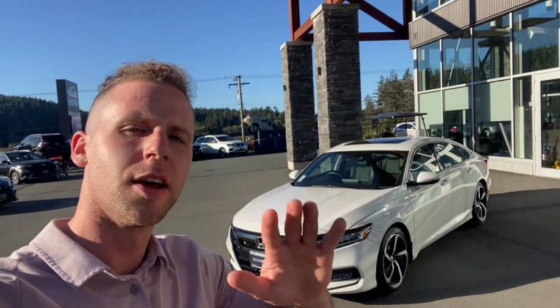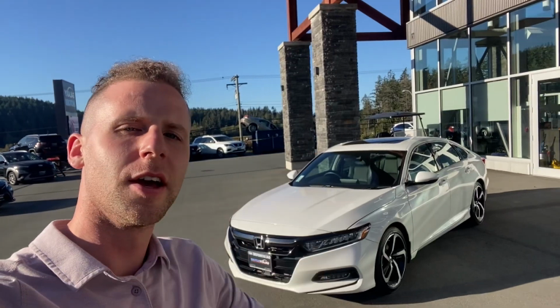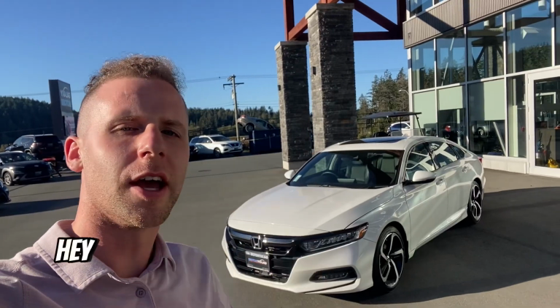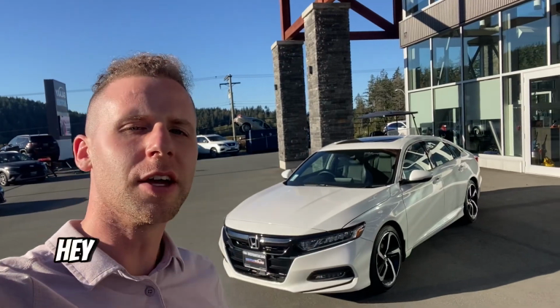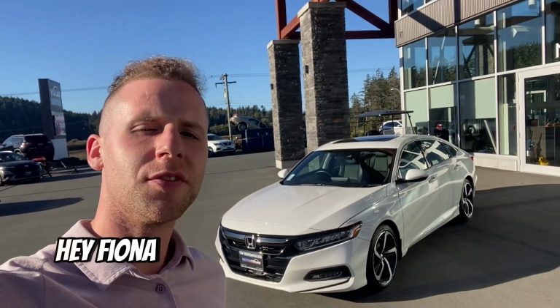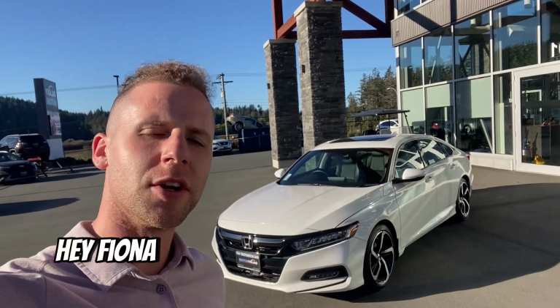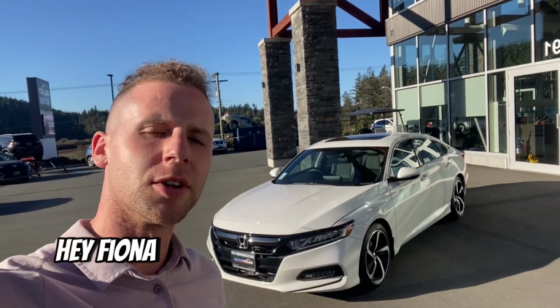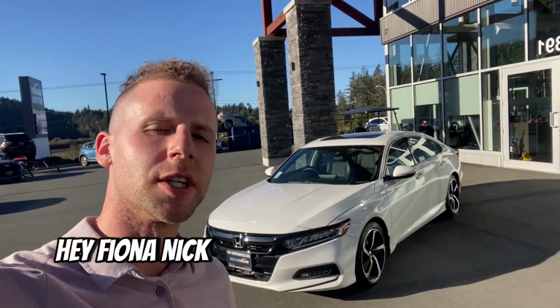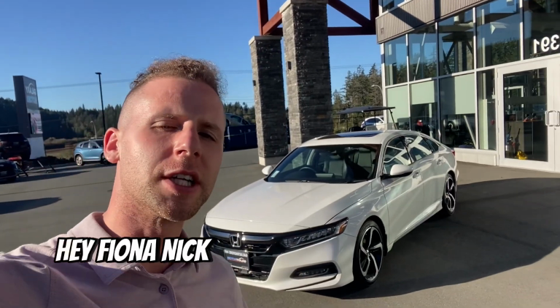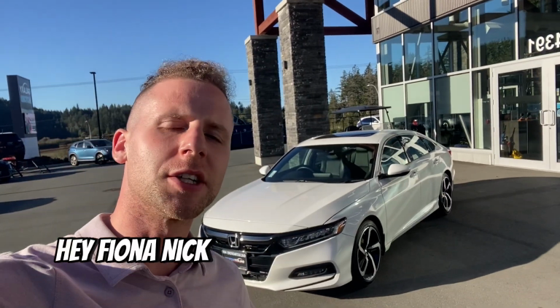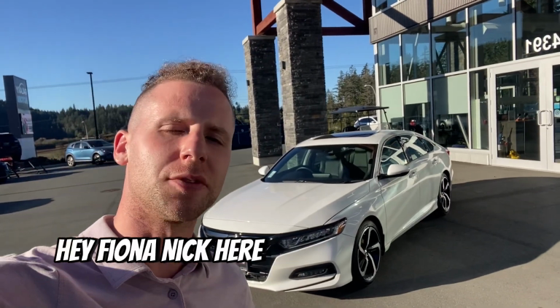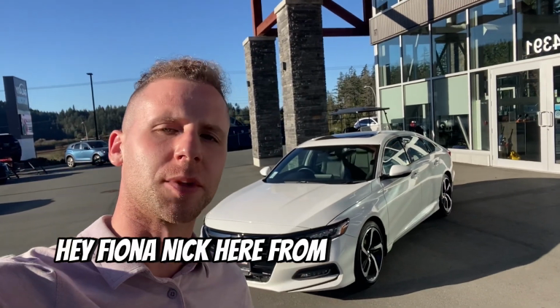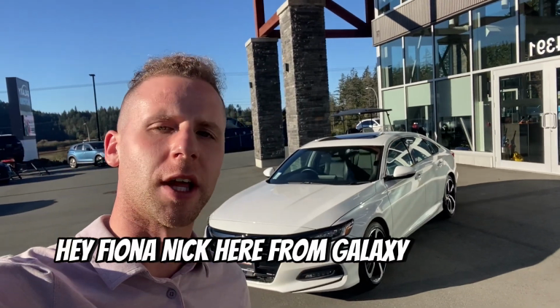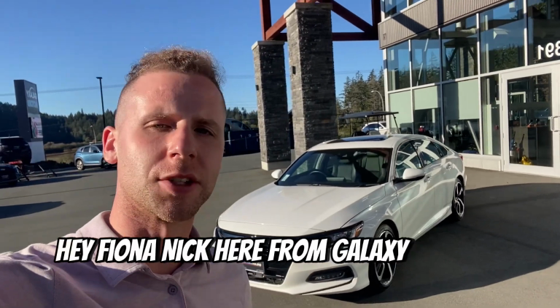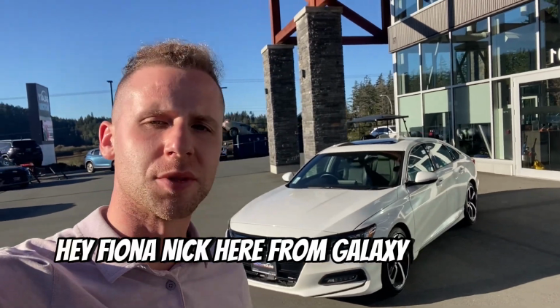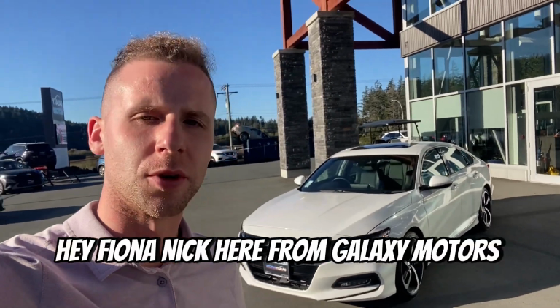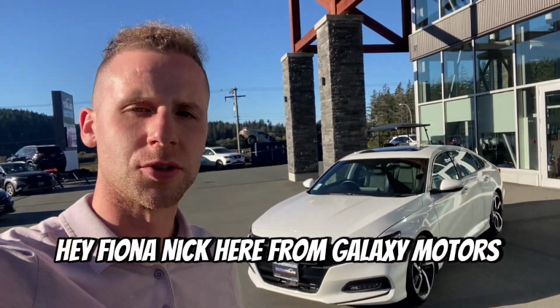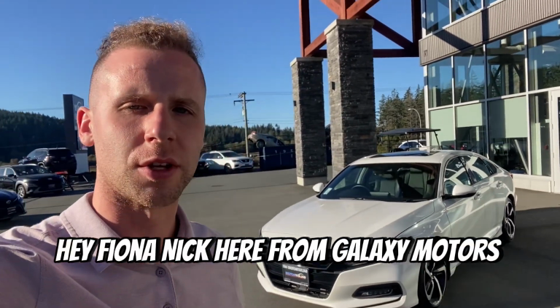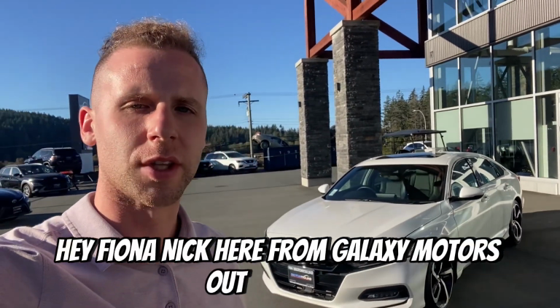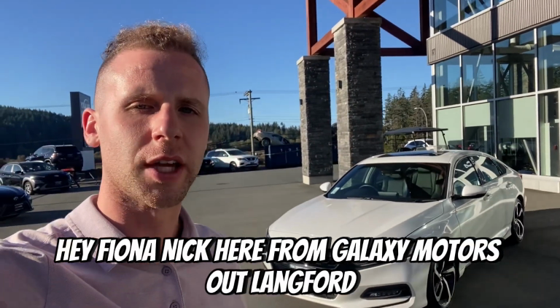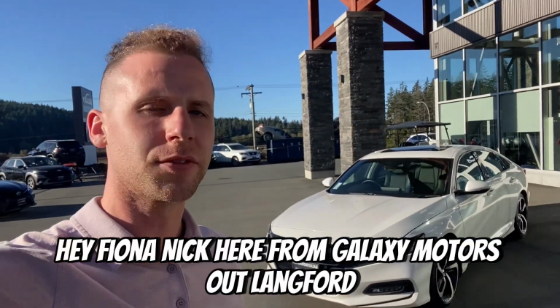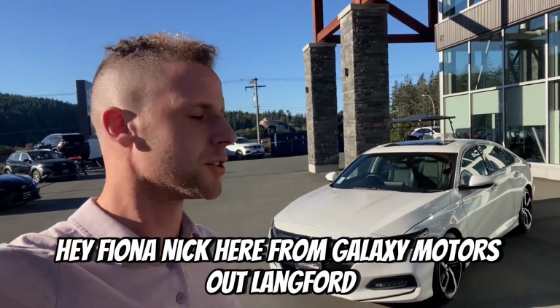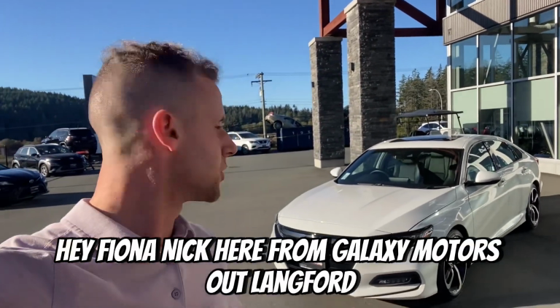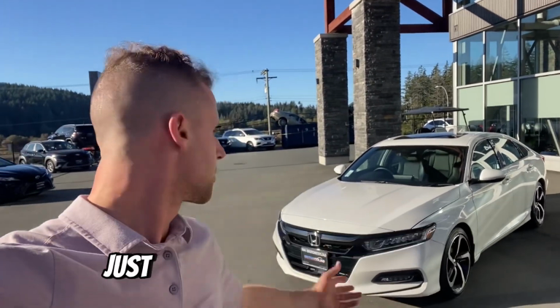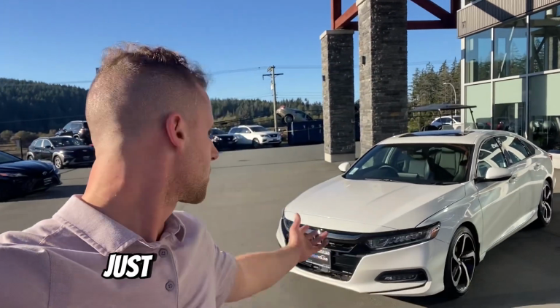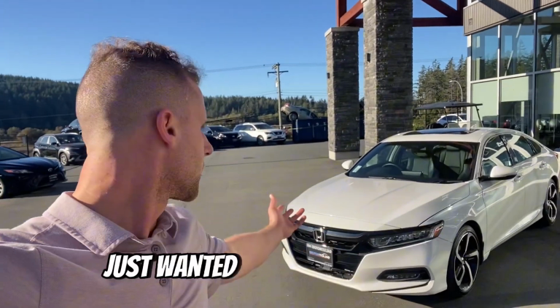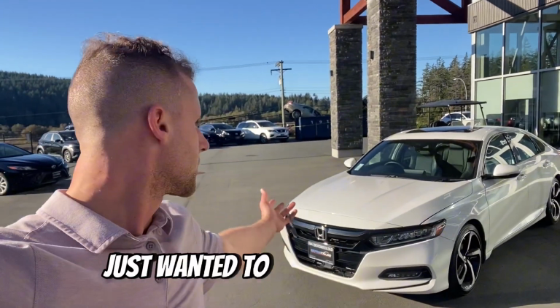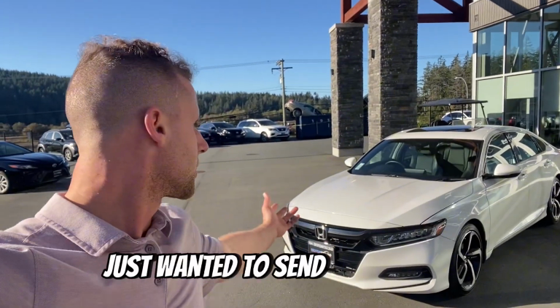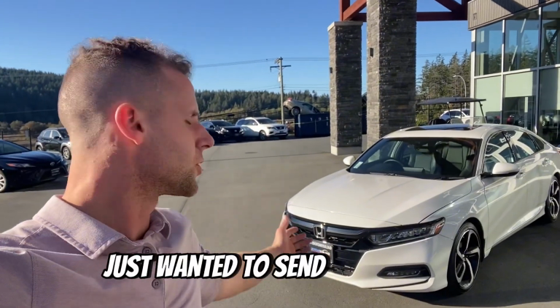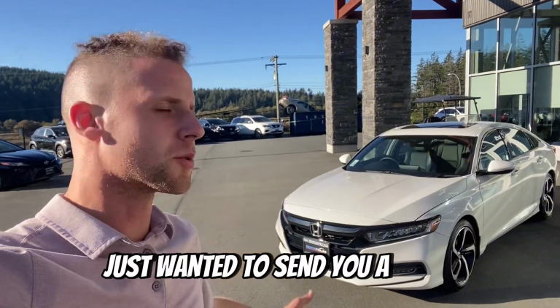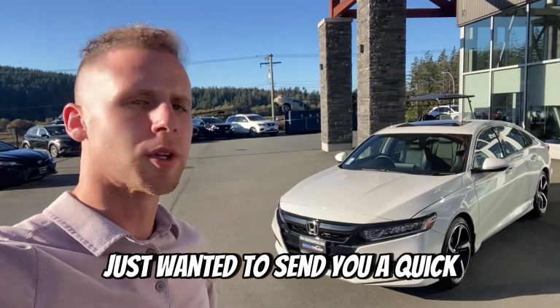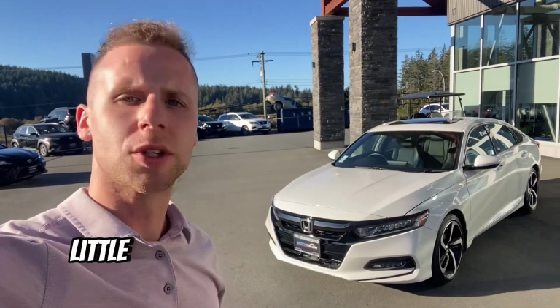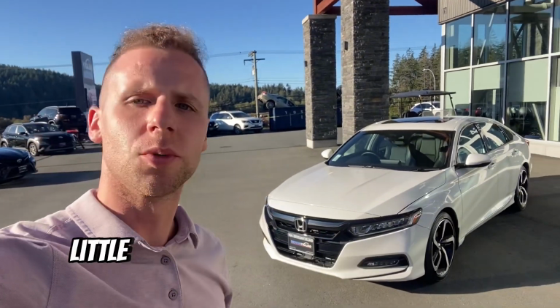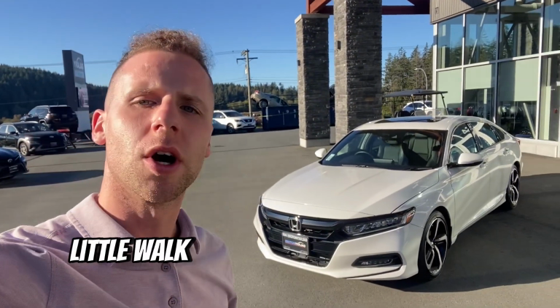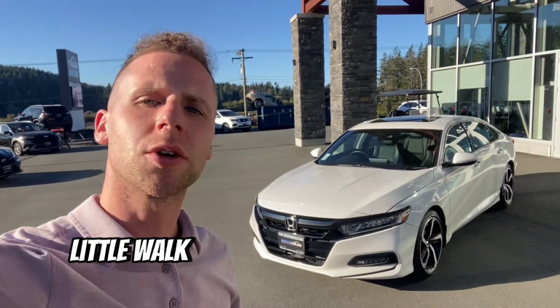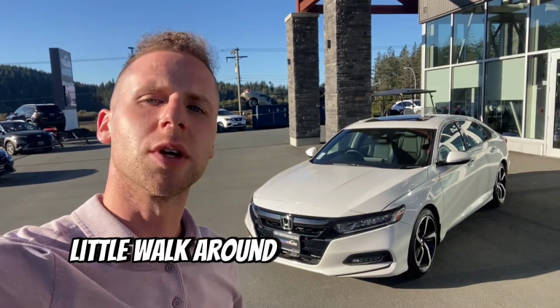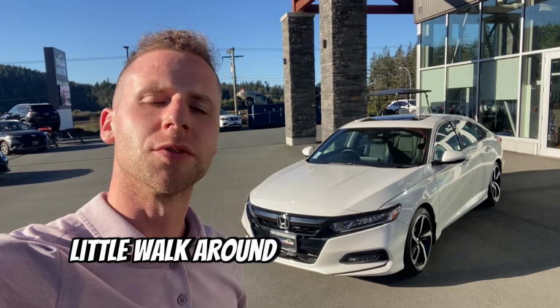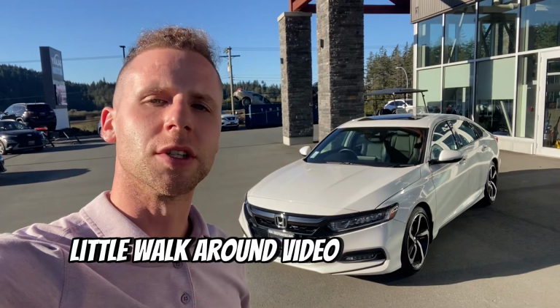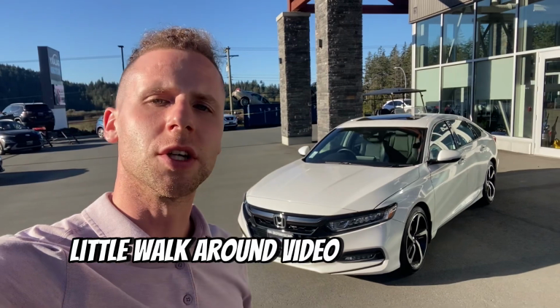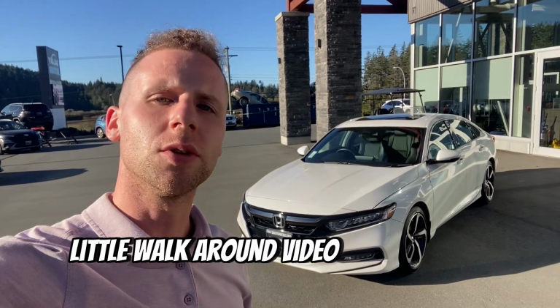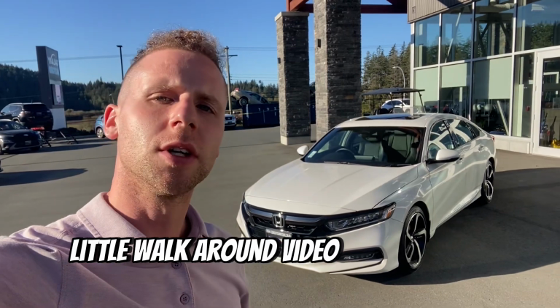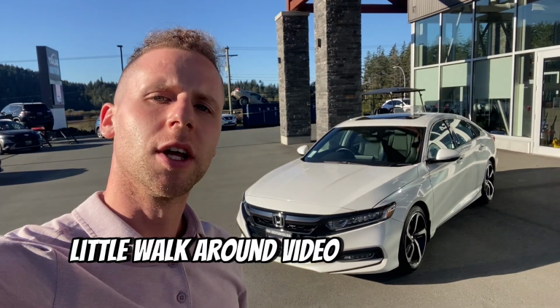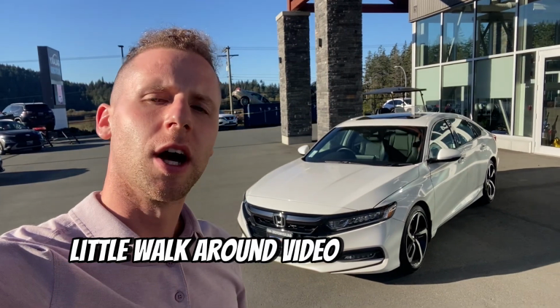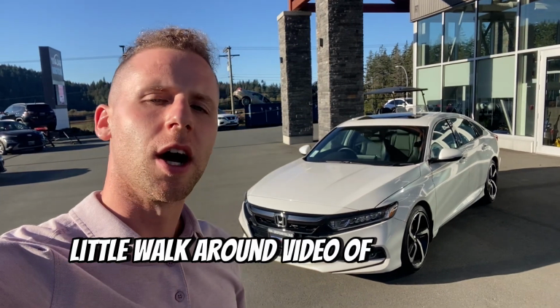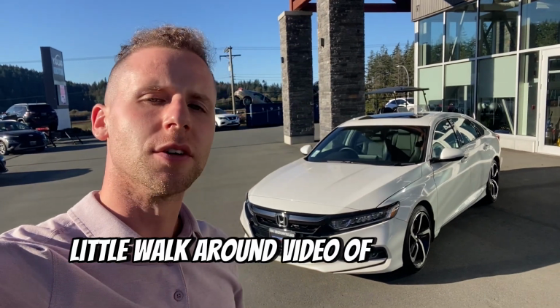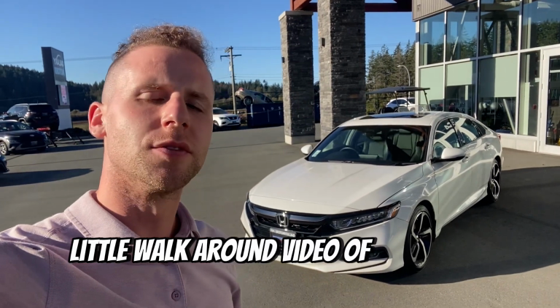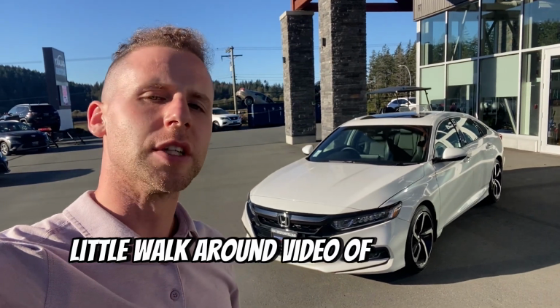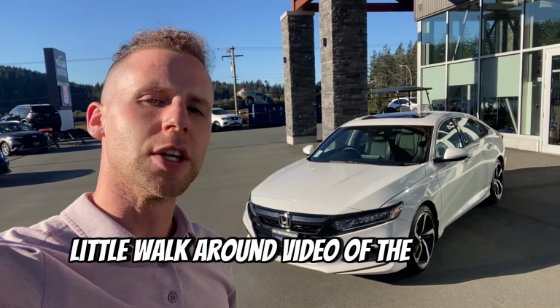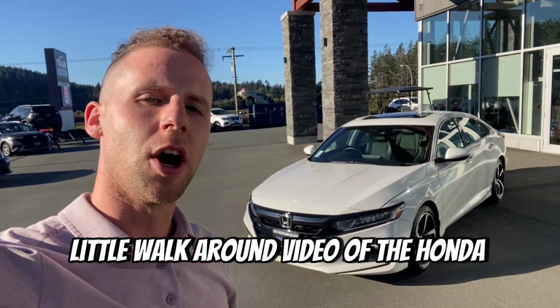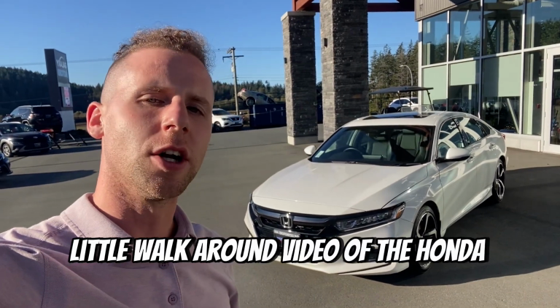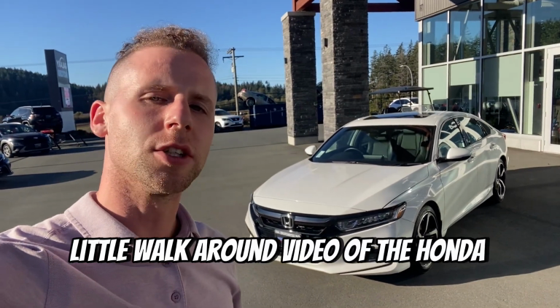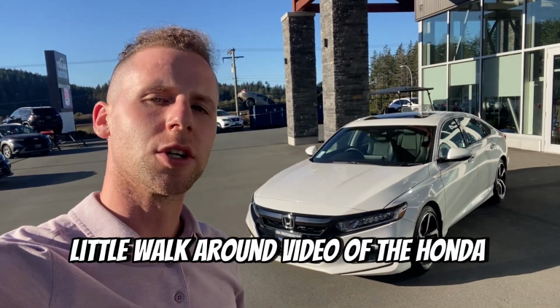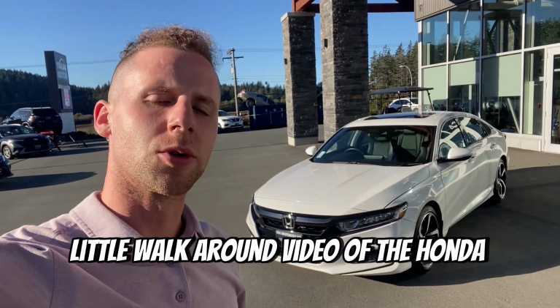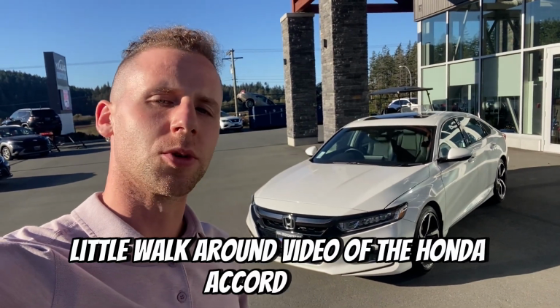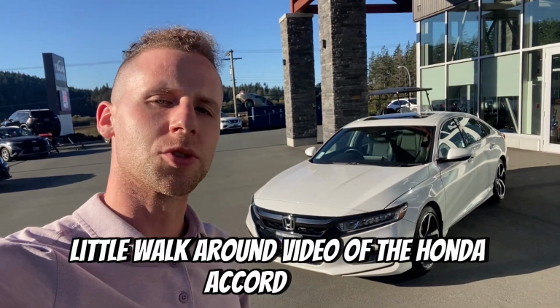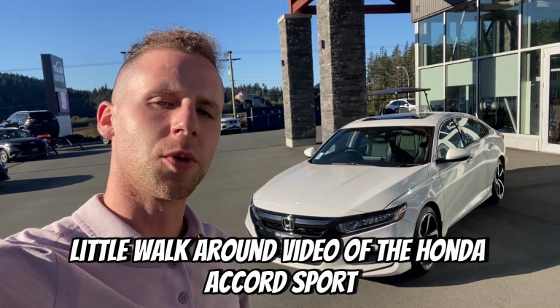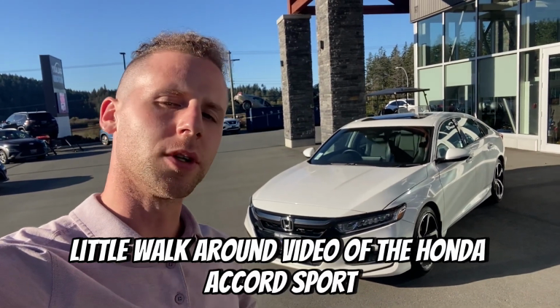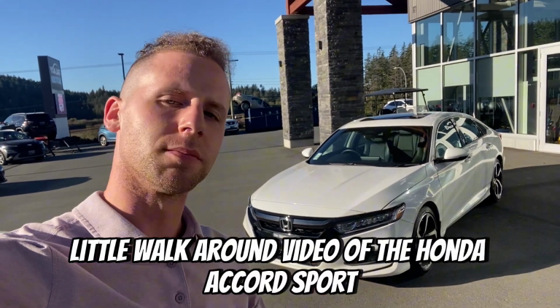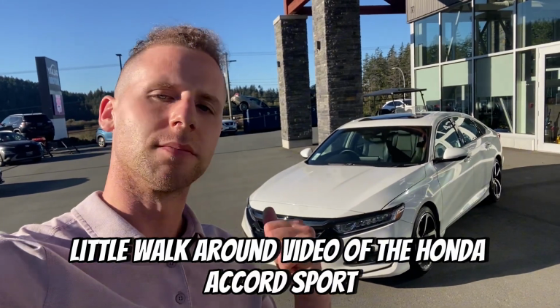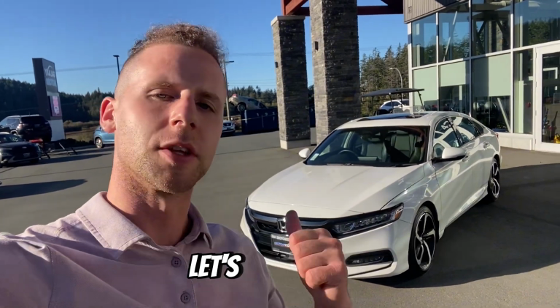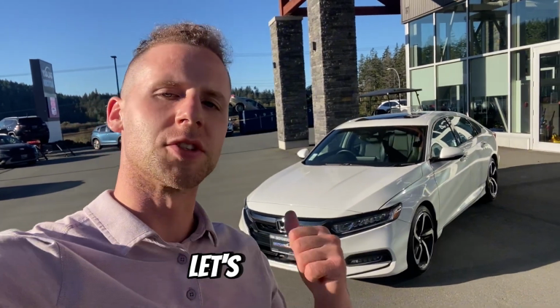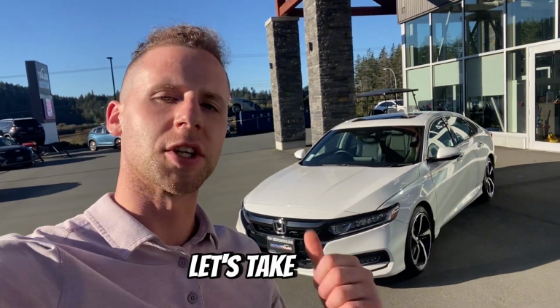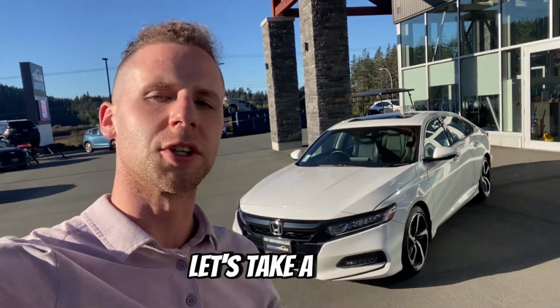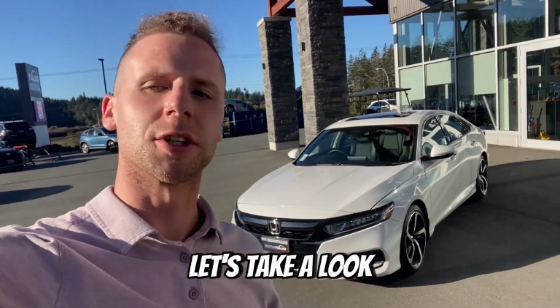Hey Fiona, Nick here from Galaxy Motors out in Lankford. Just wanted to send you a quick little walk-around video of the Honda Accord Sport. Let's take a look.